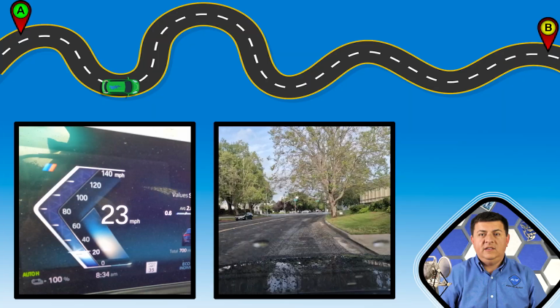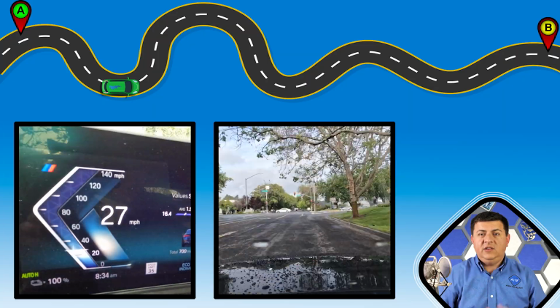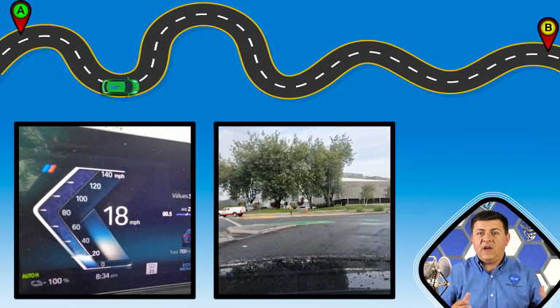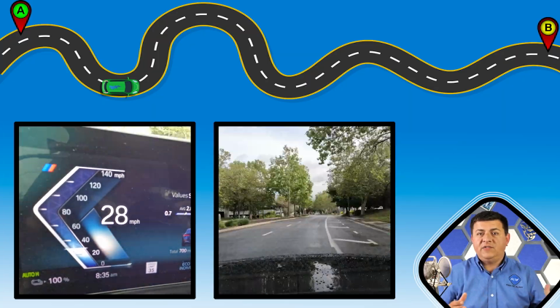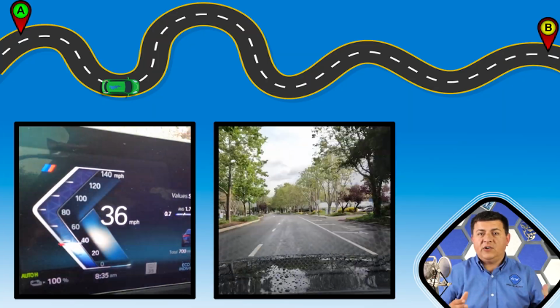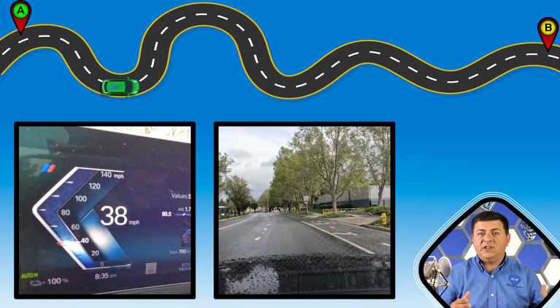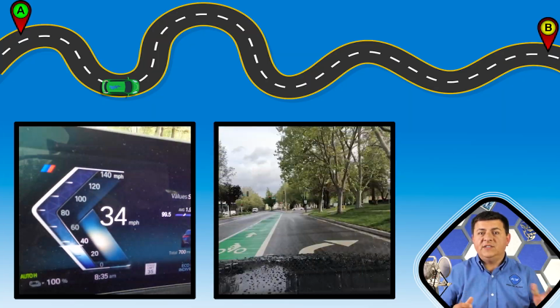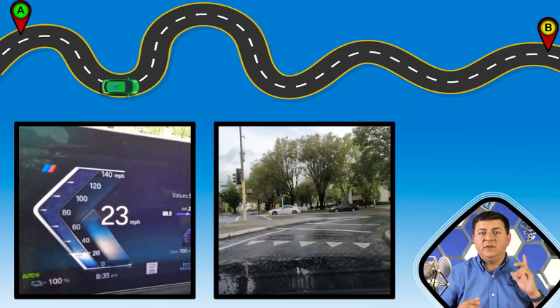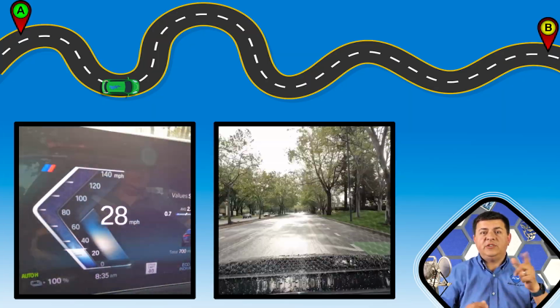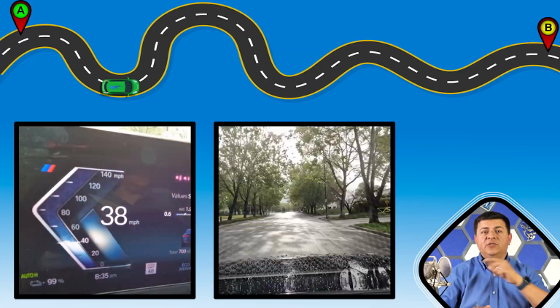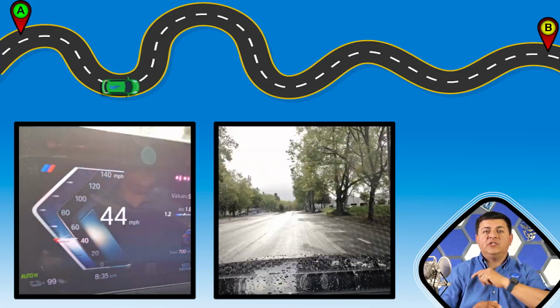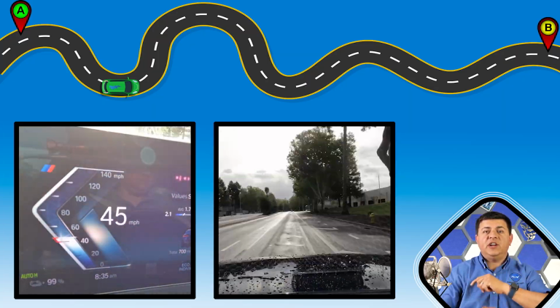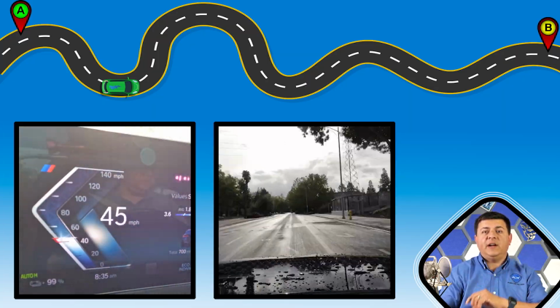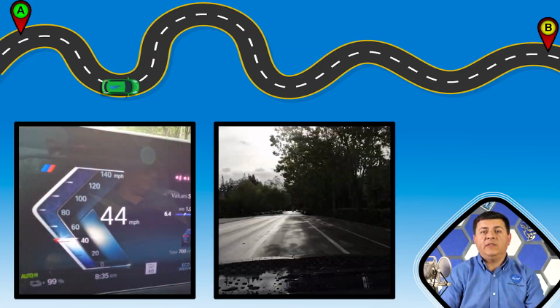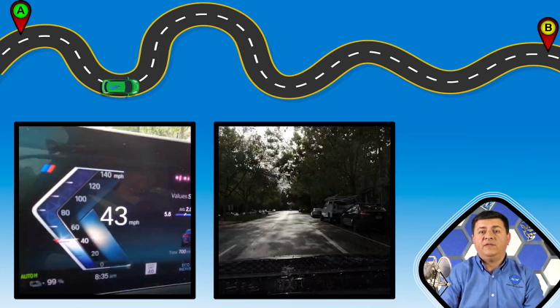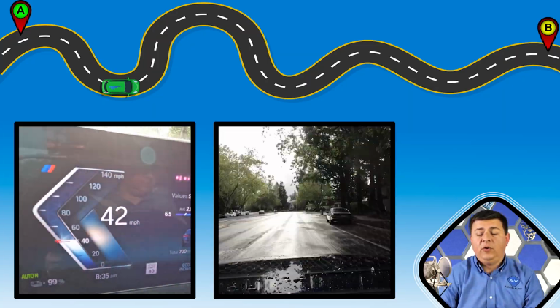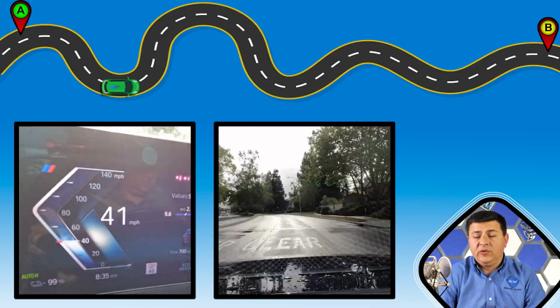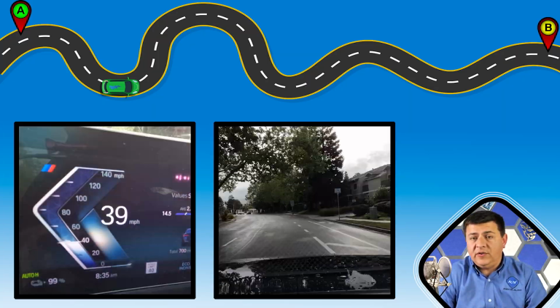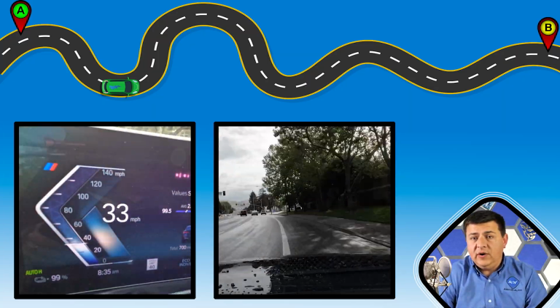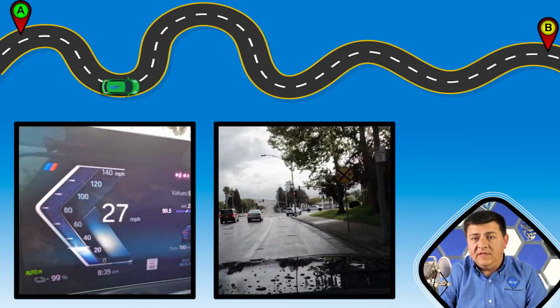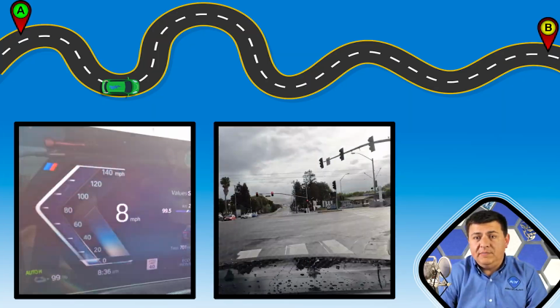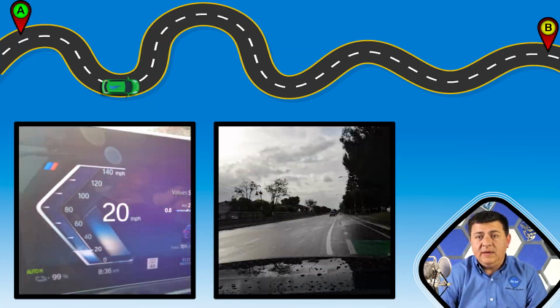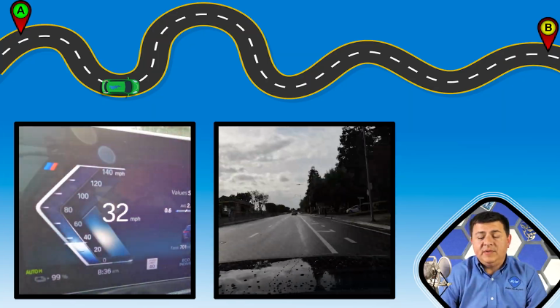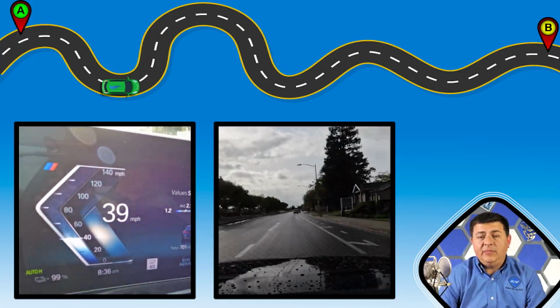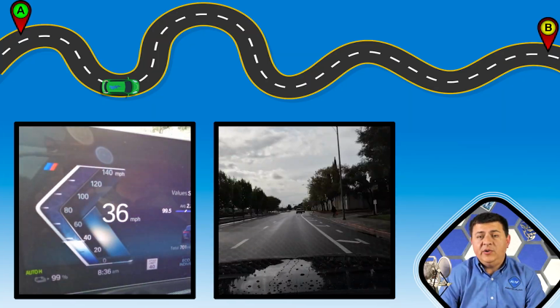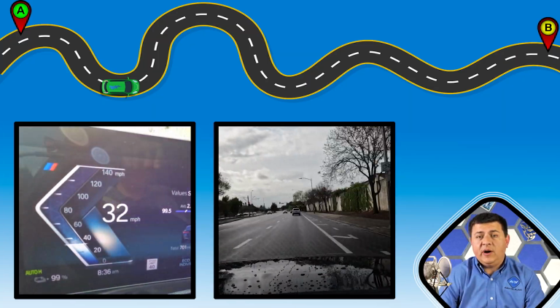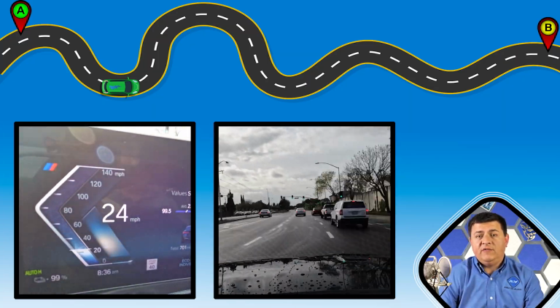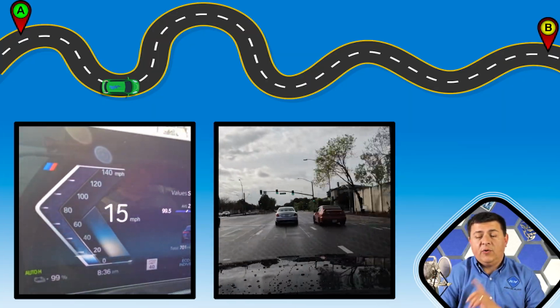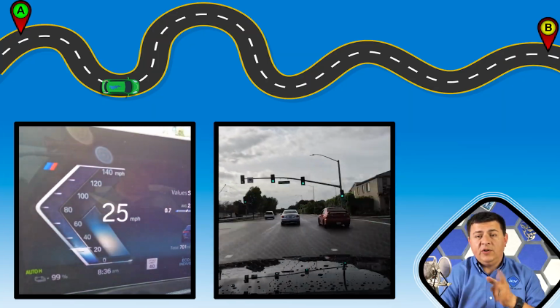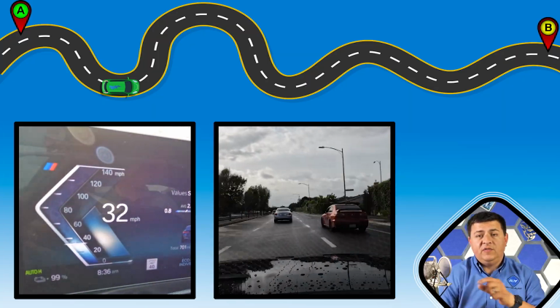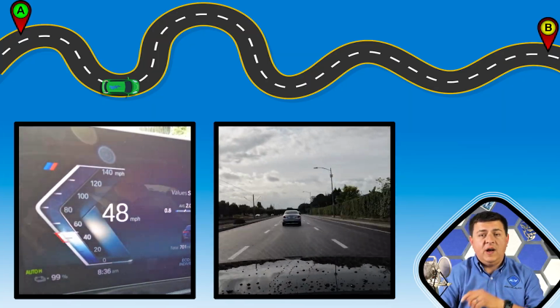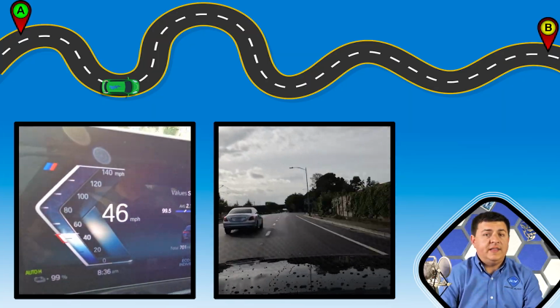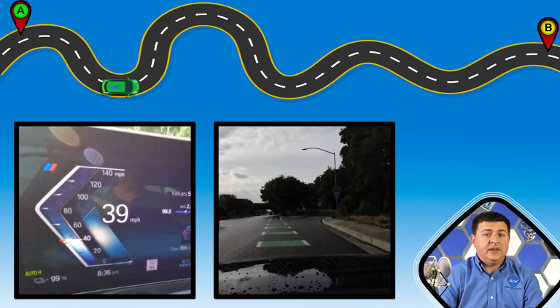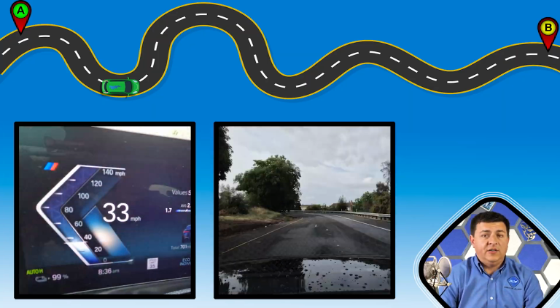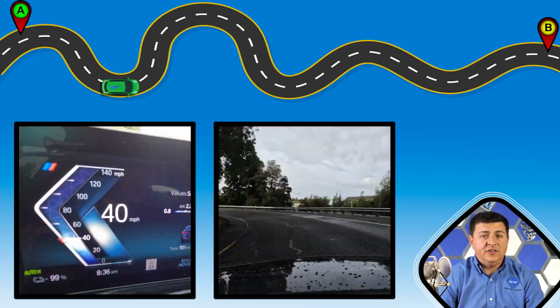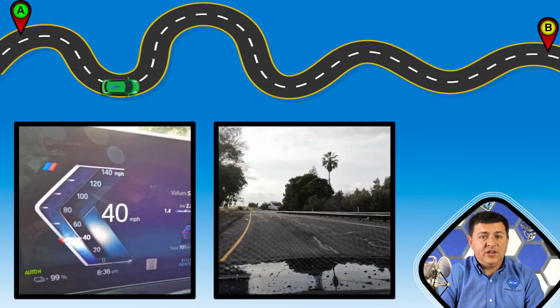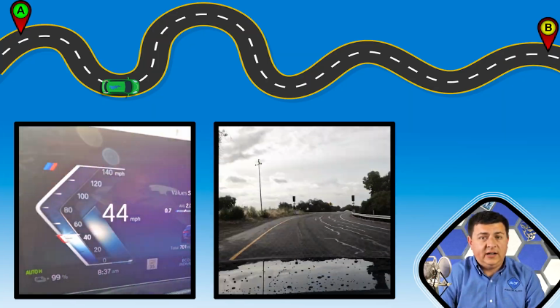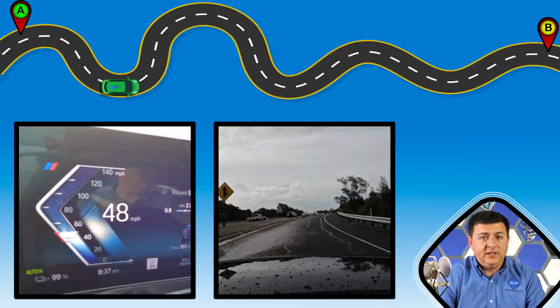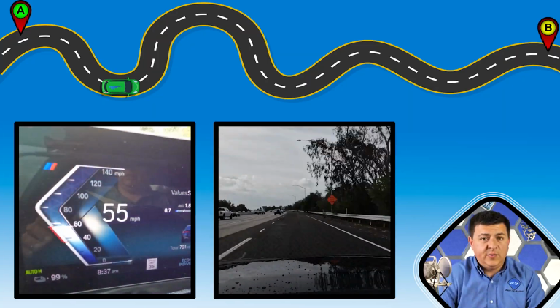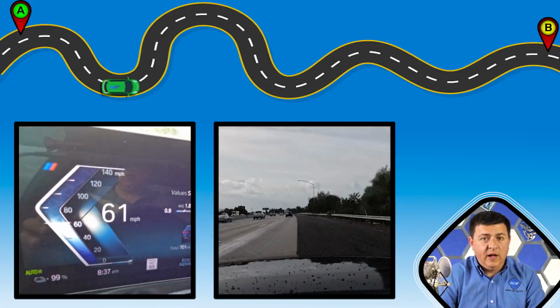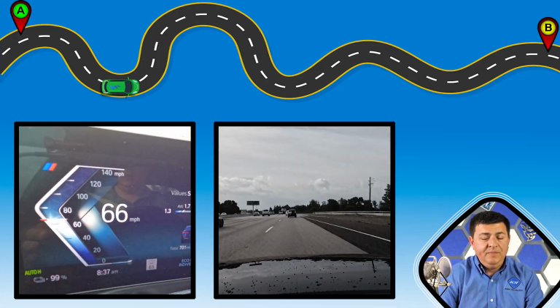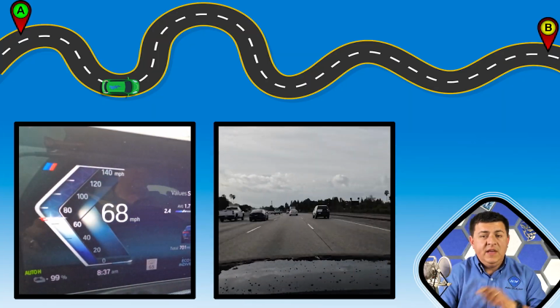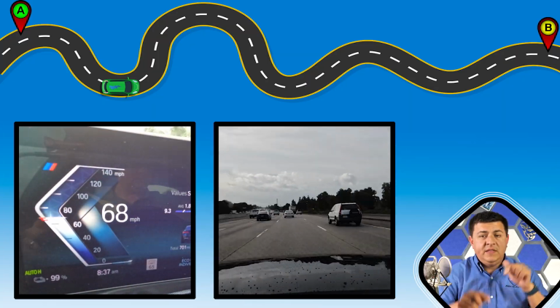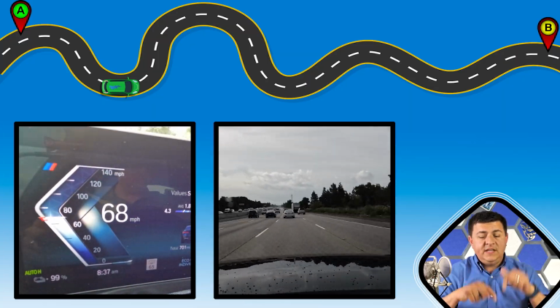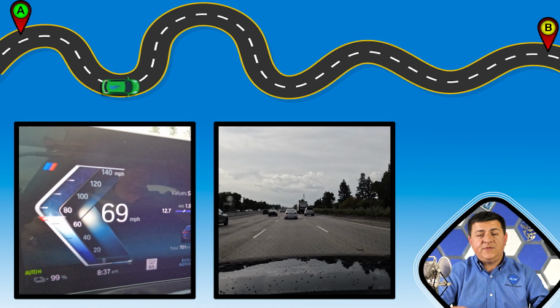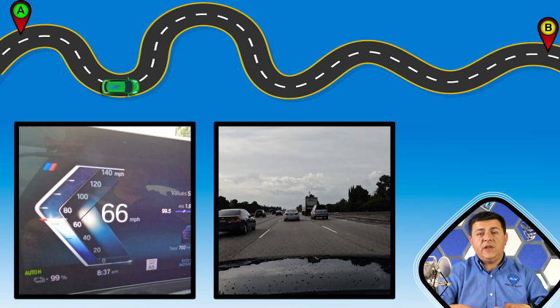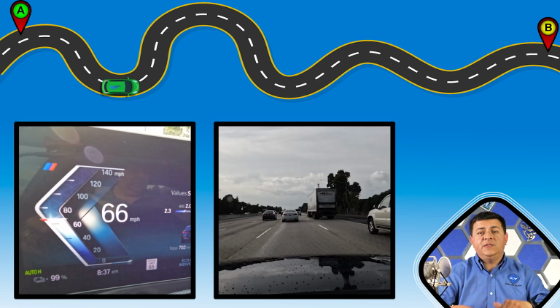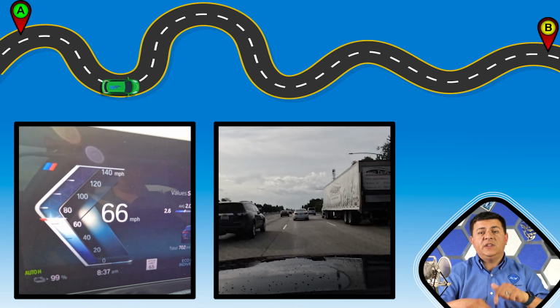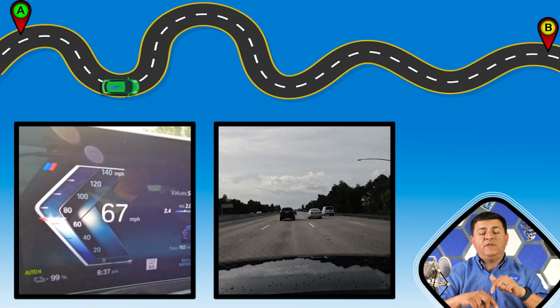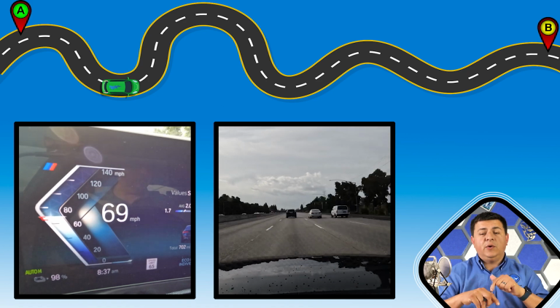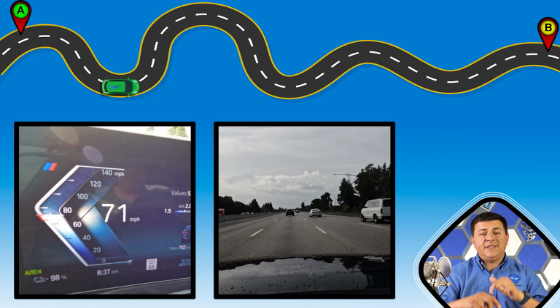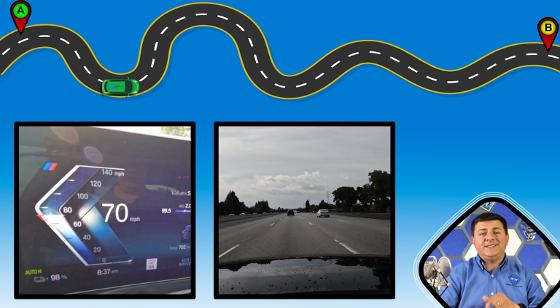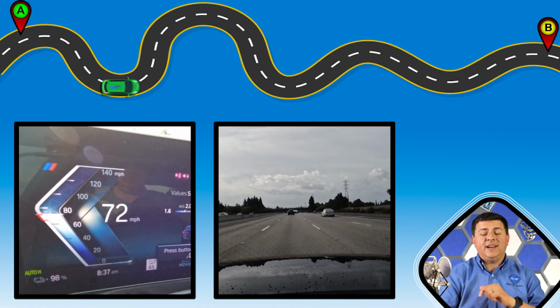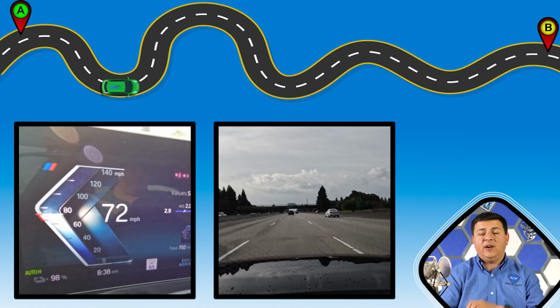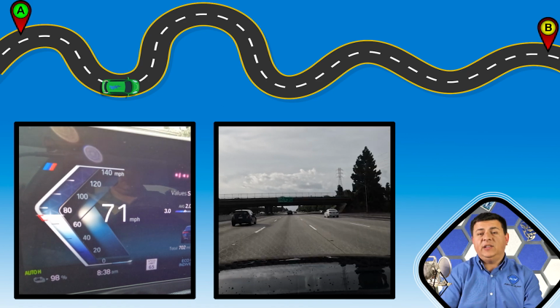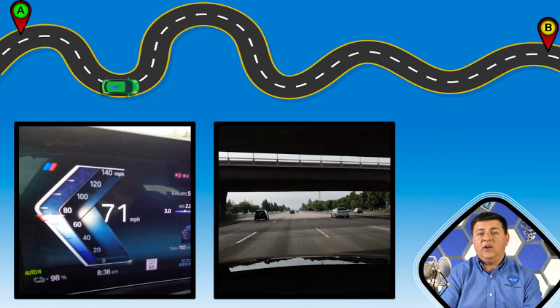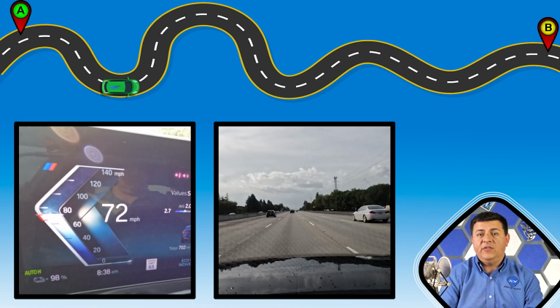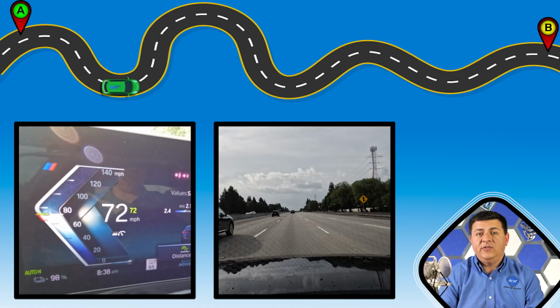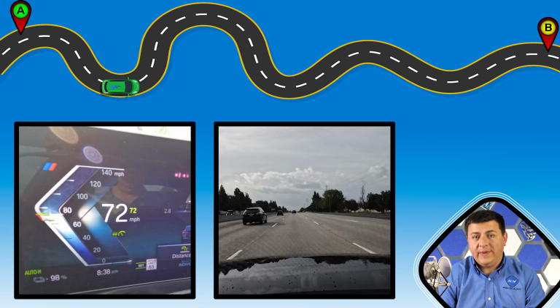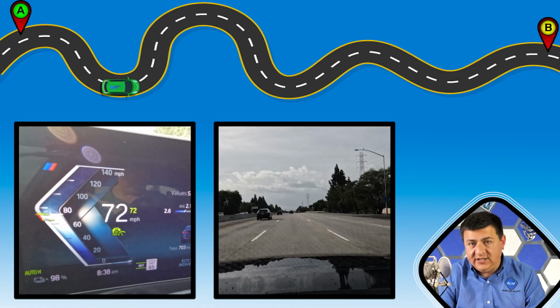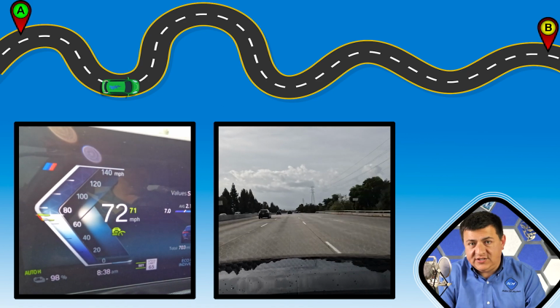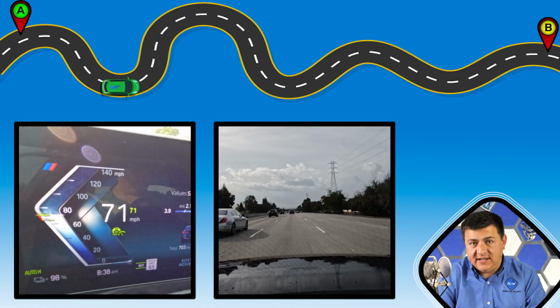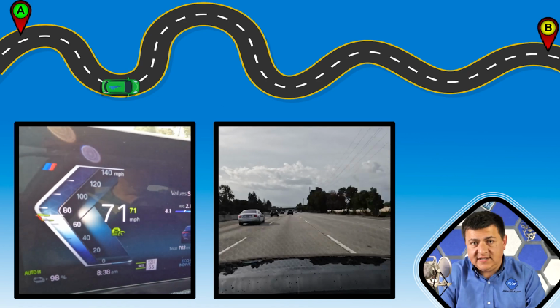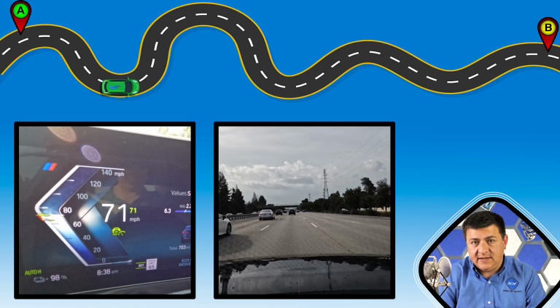If you haven't already done so, be sure and check out the full review of the BMW i4 — you'll find that on the channel as well. This video is going to focus entirely on the range testing.